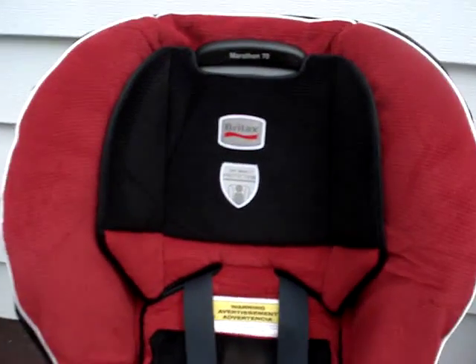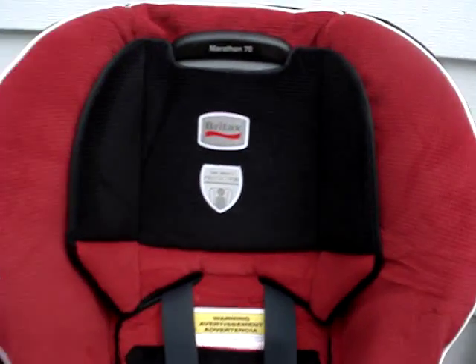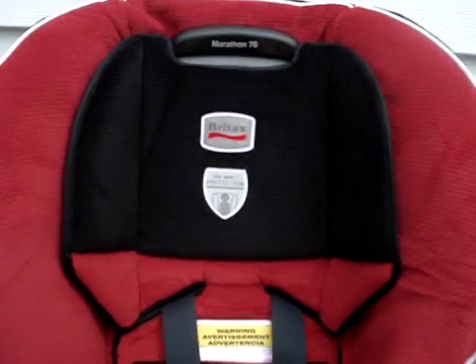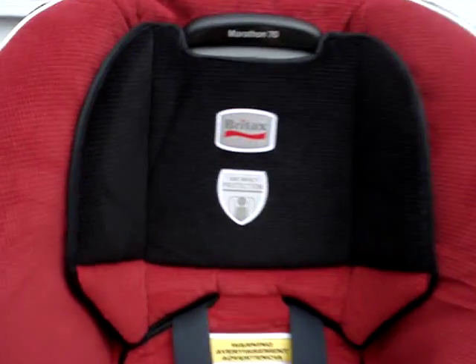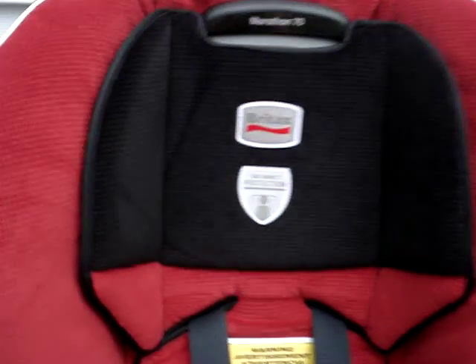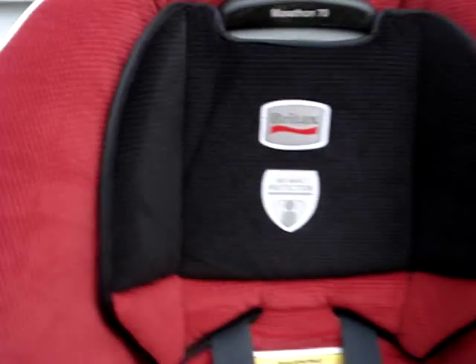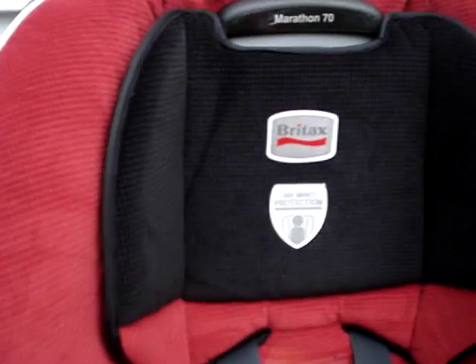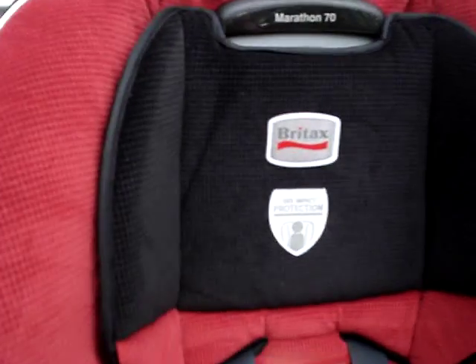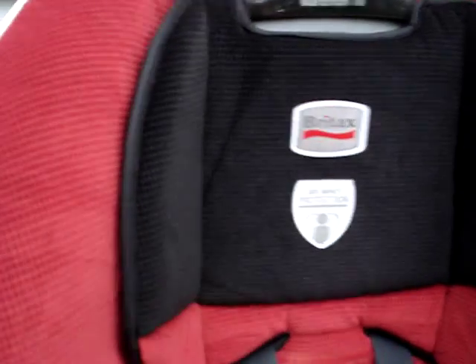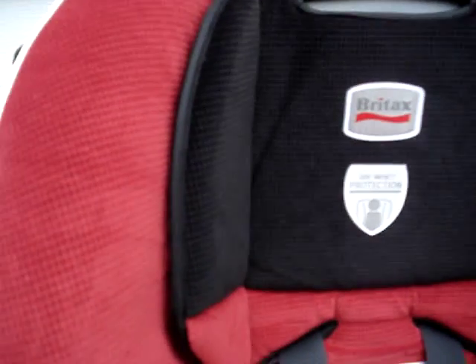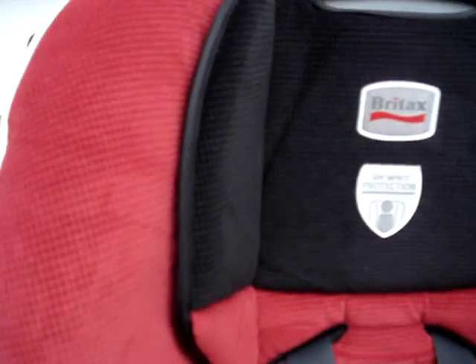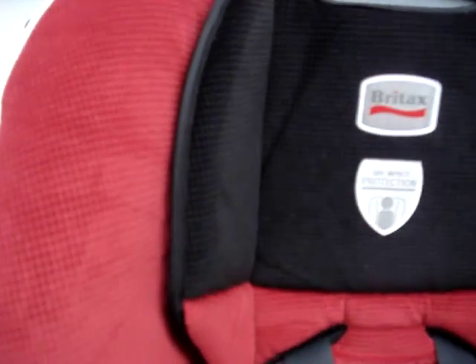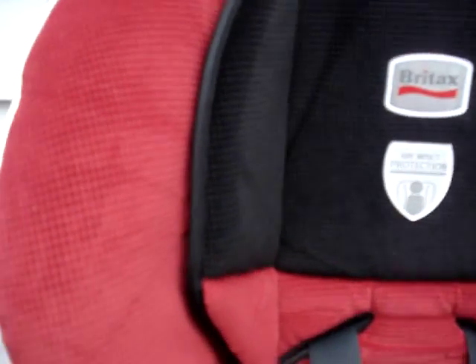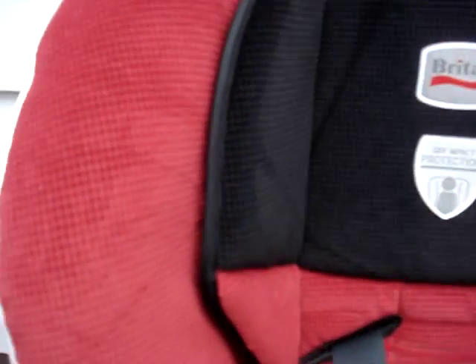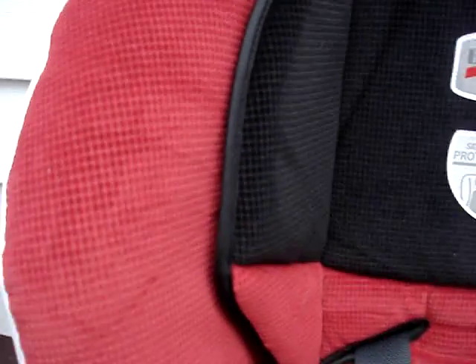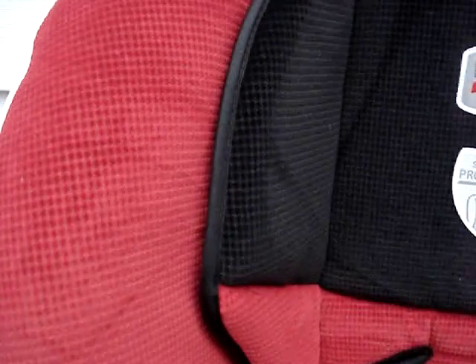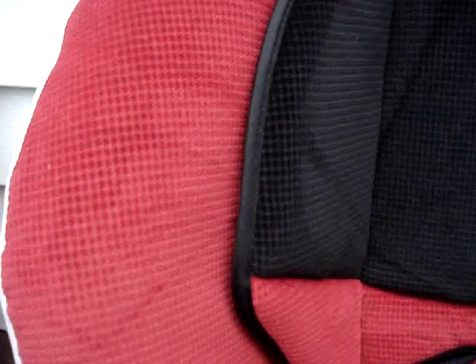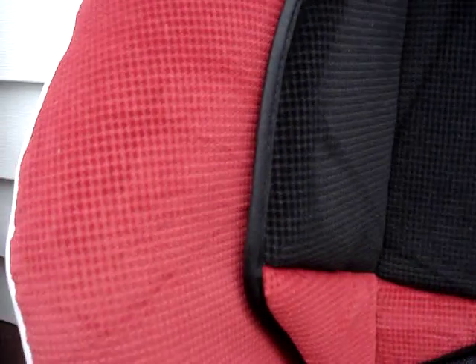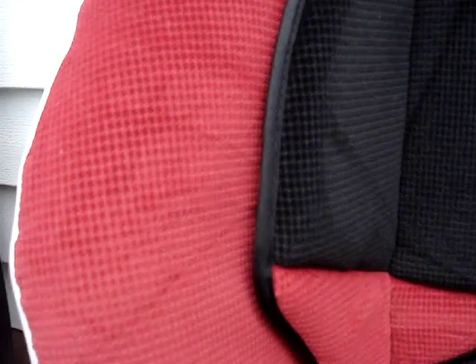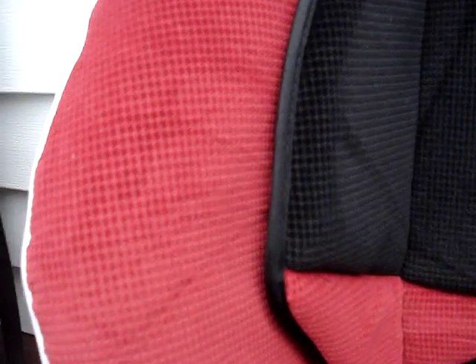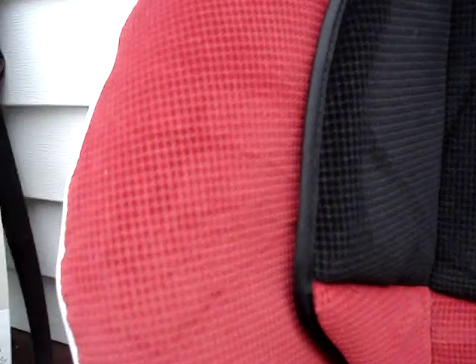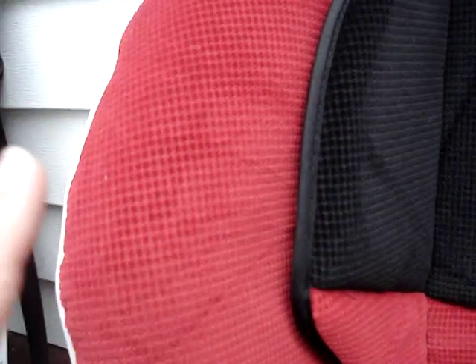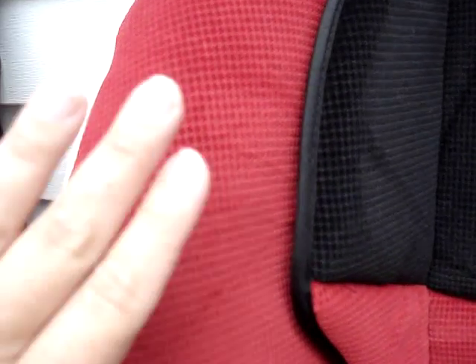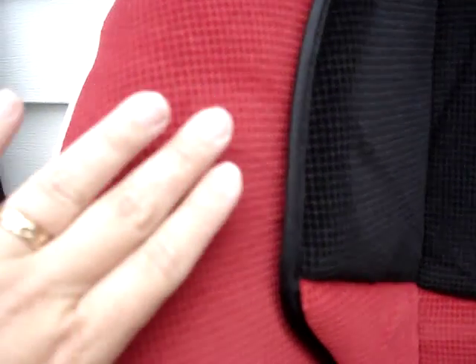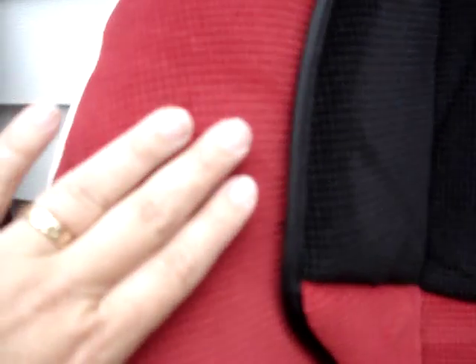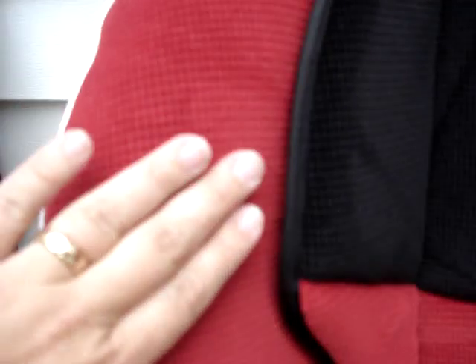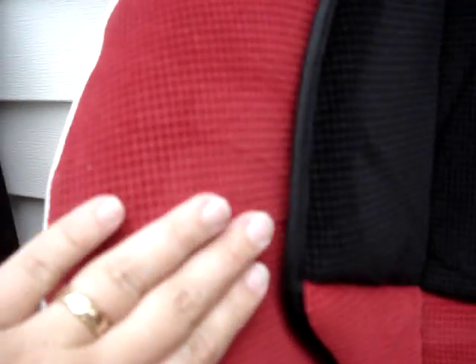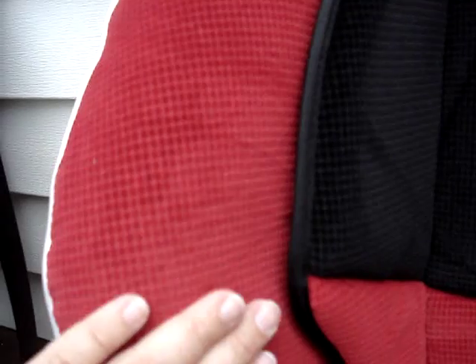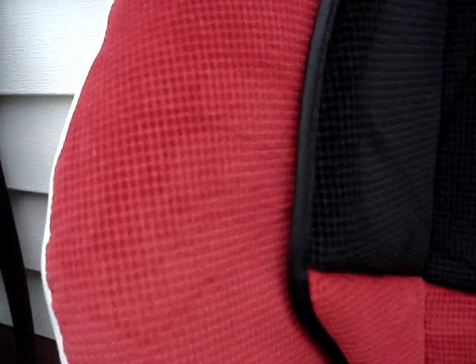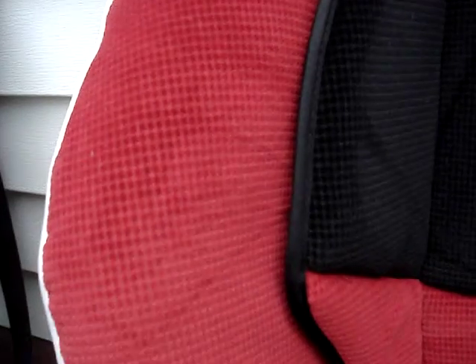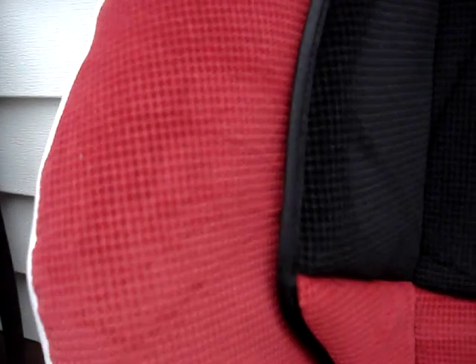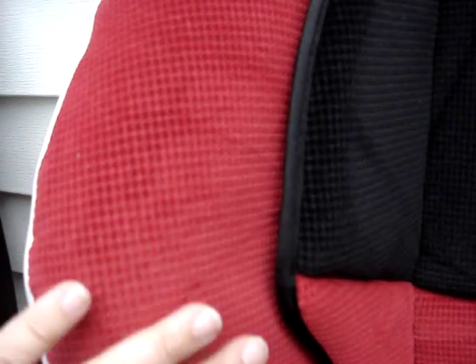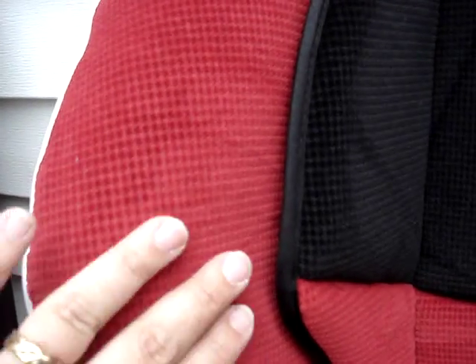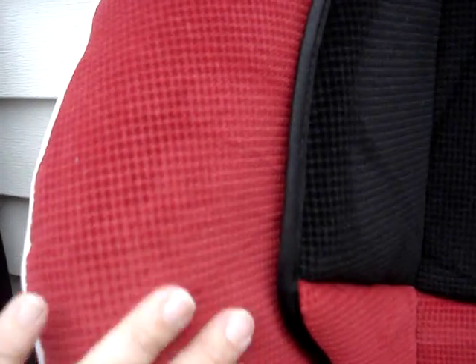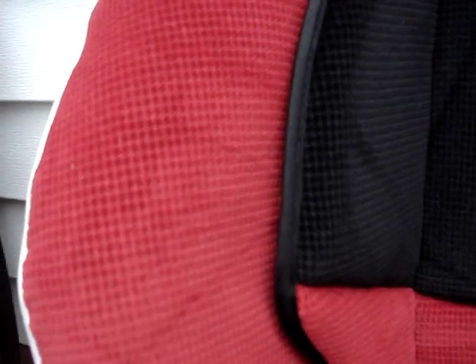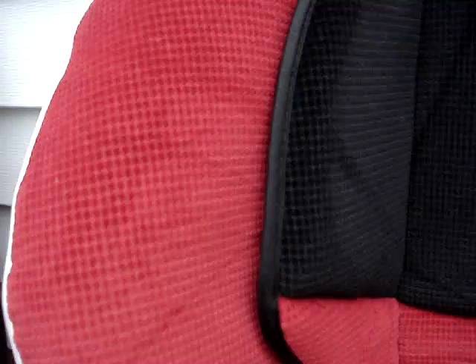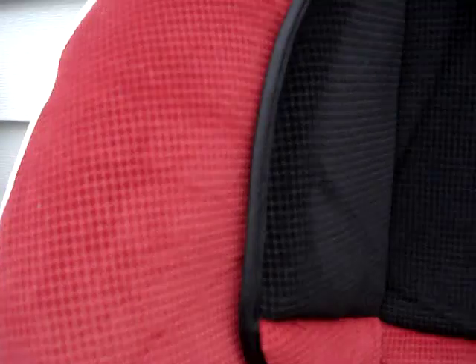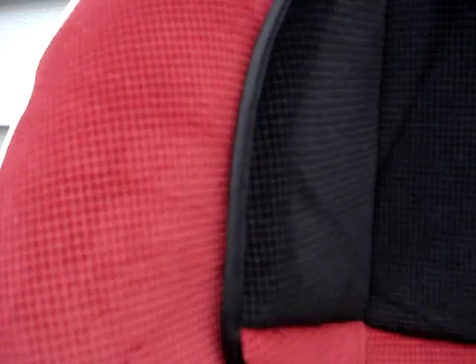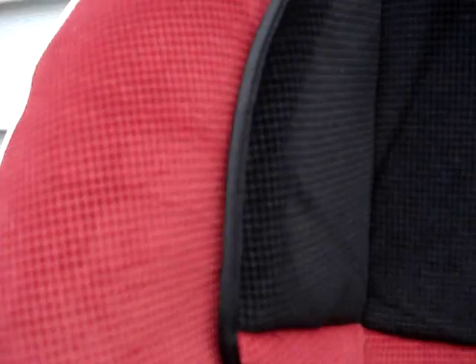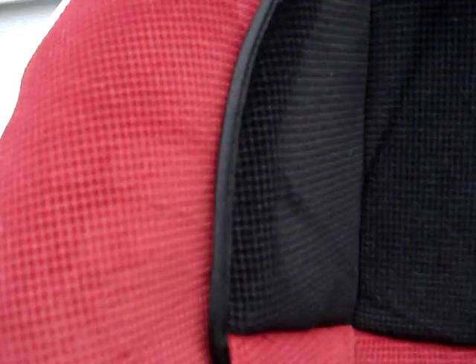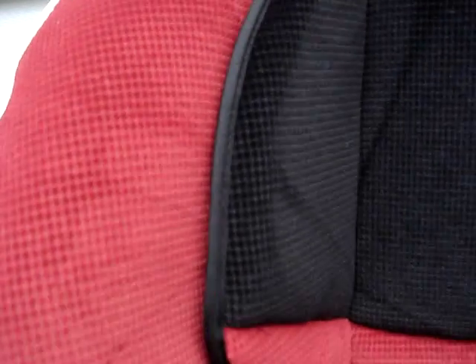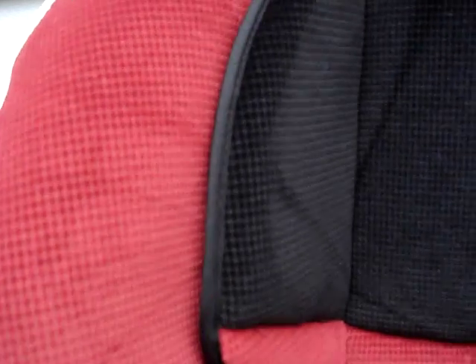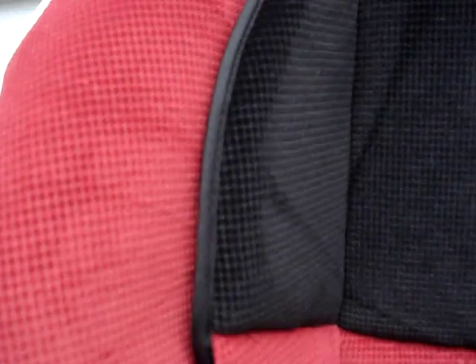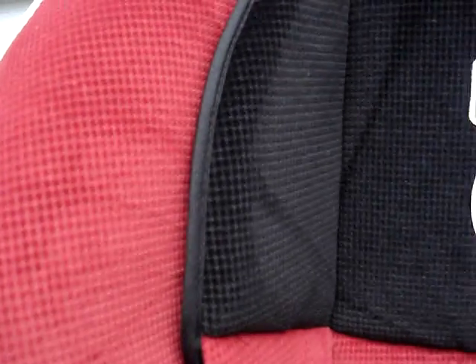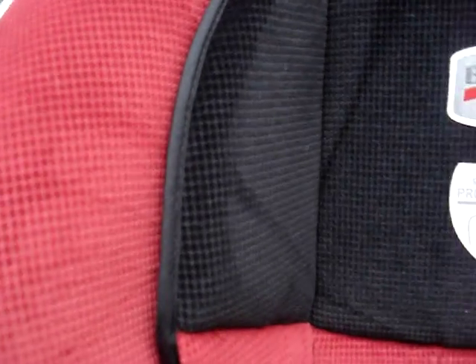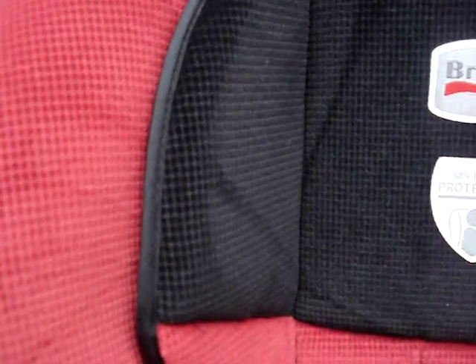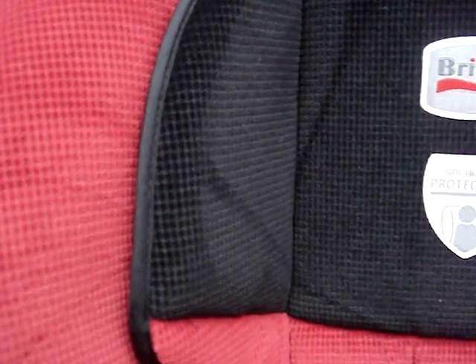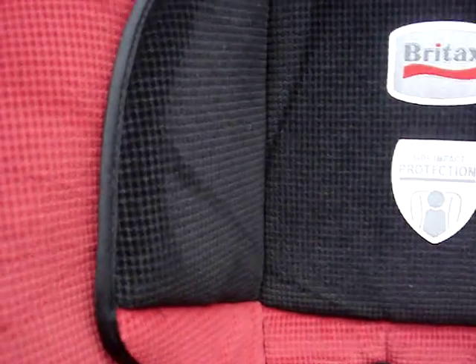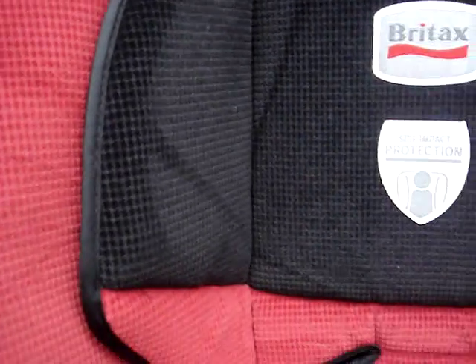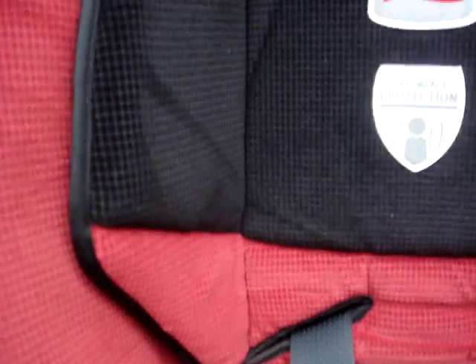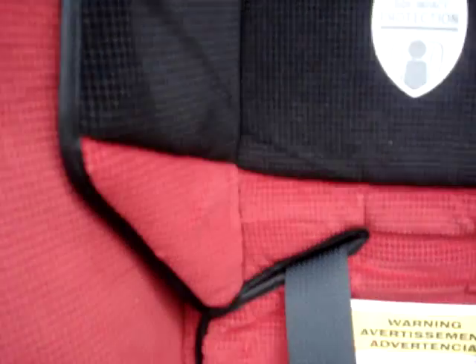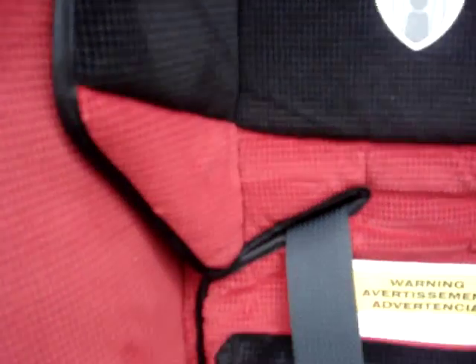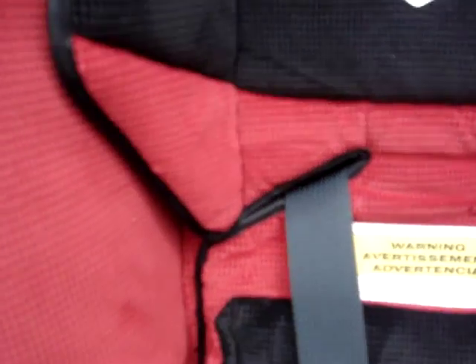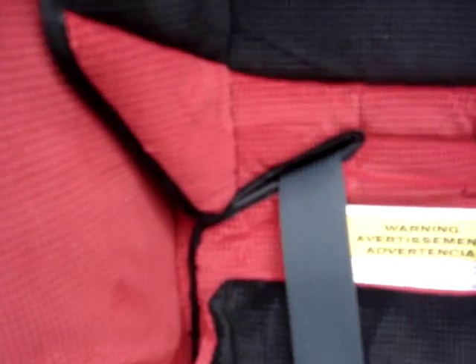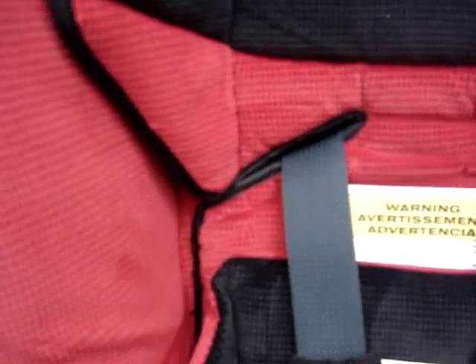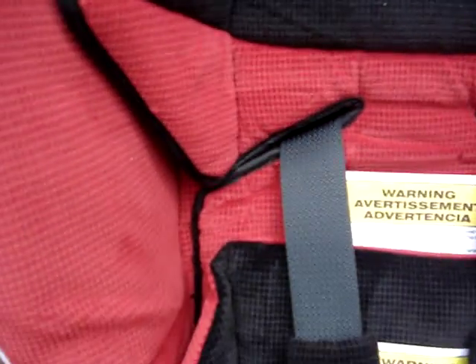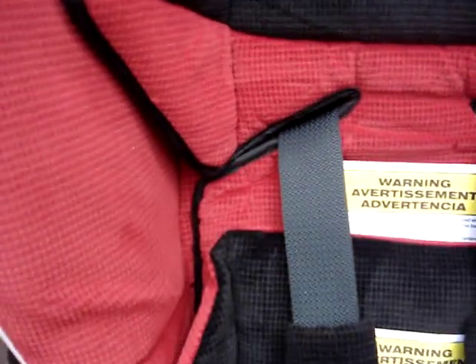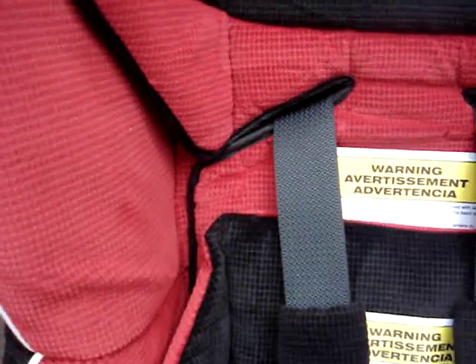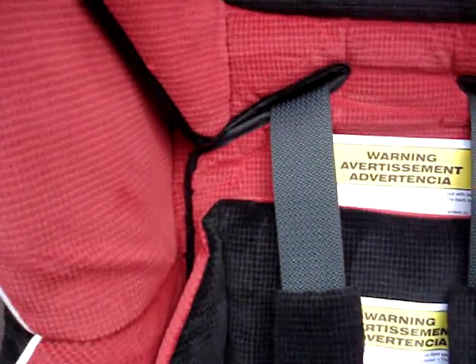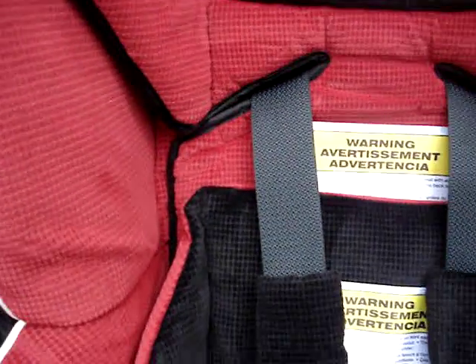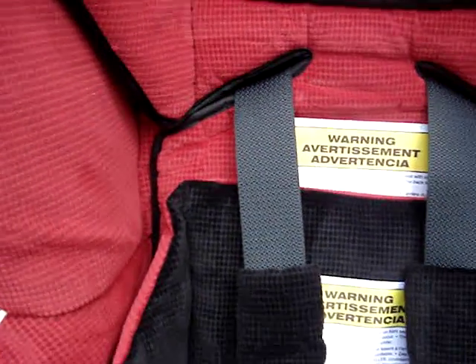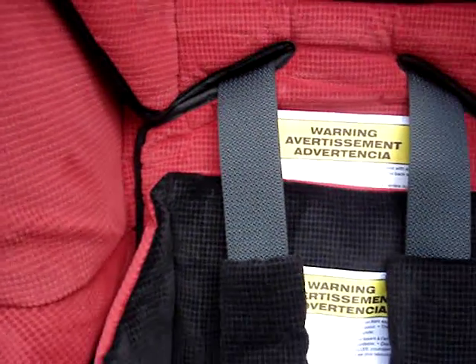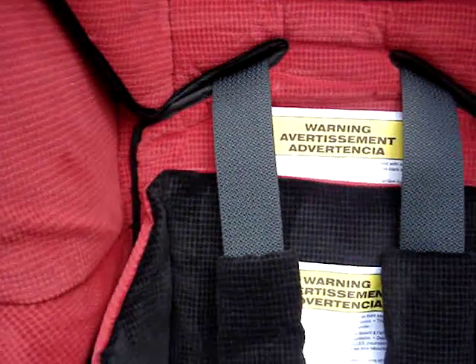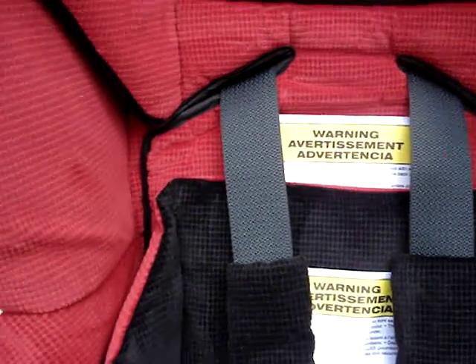First up, the crimson fabric is a lovely, soft, plush, almost corduroy-like nubby fabric. Very nice.